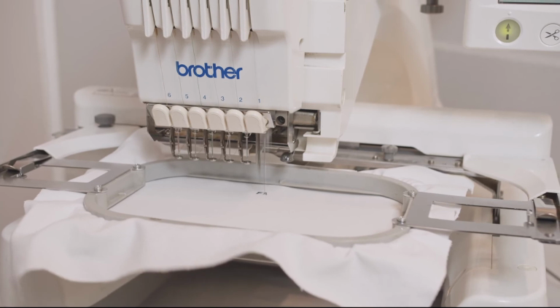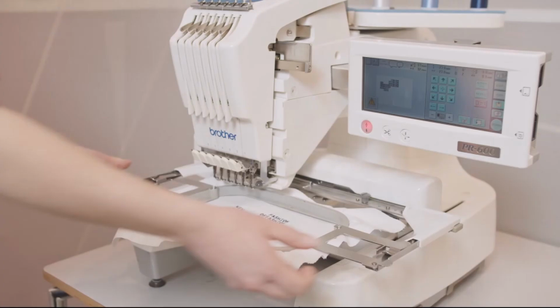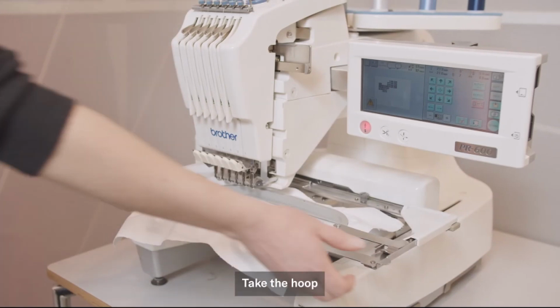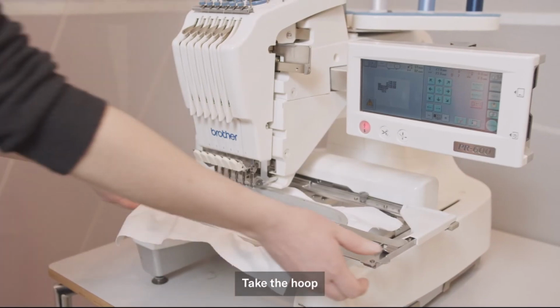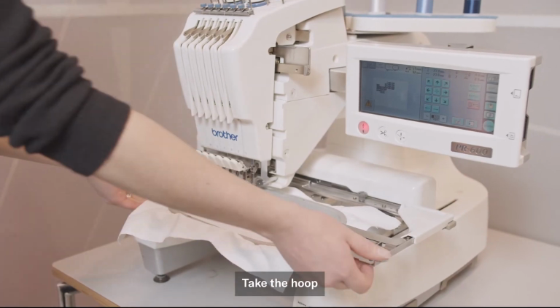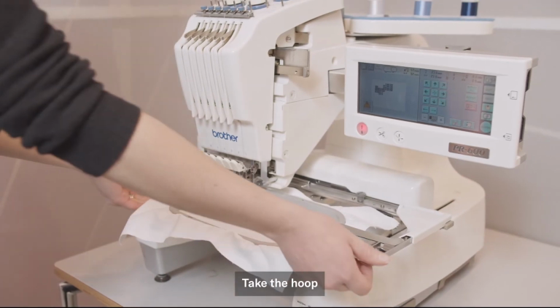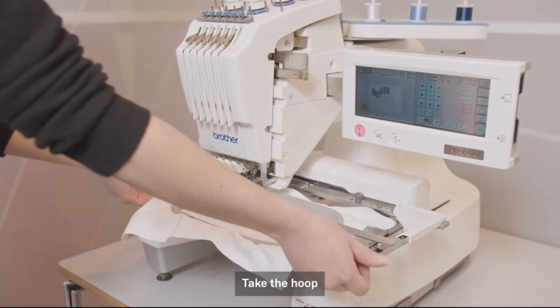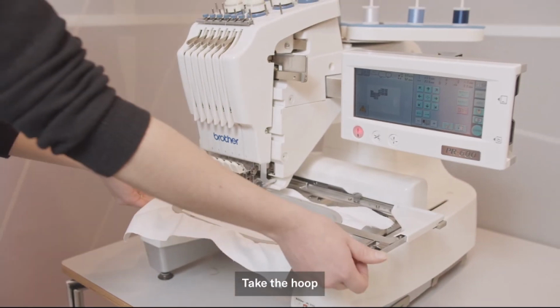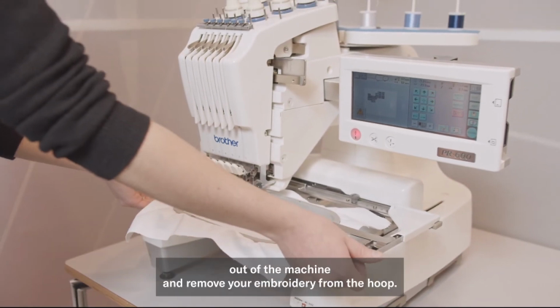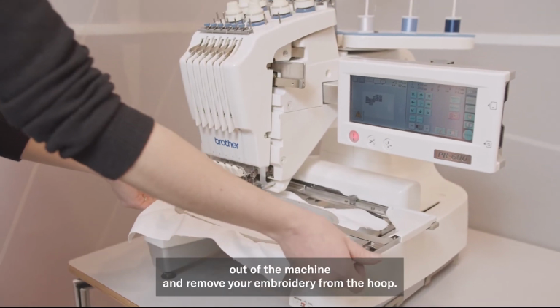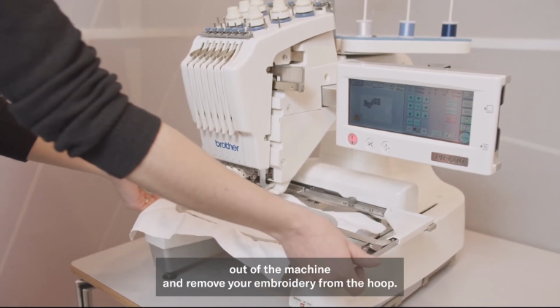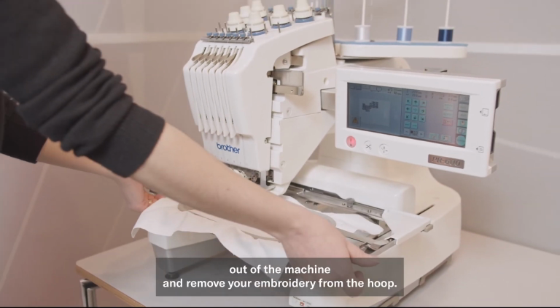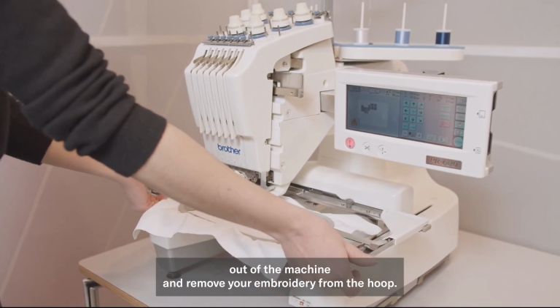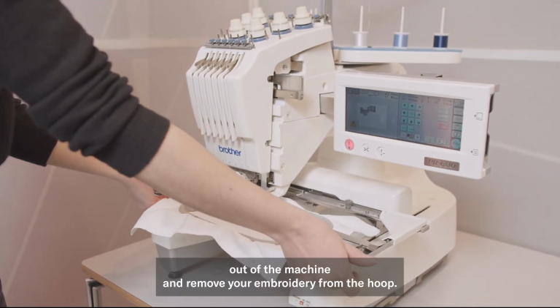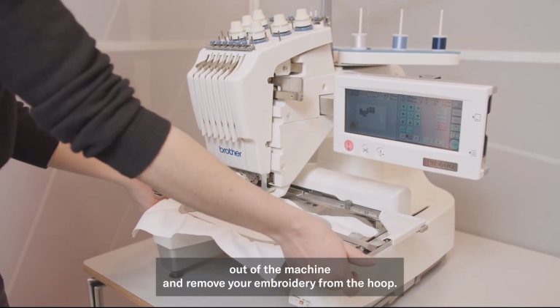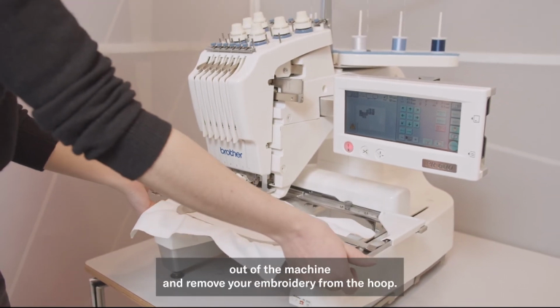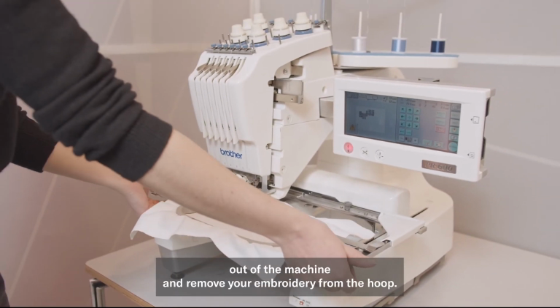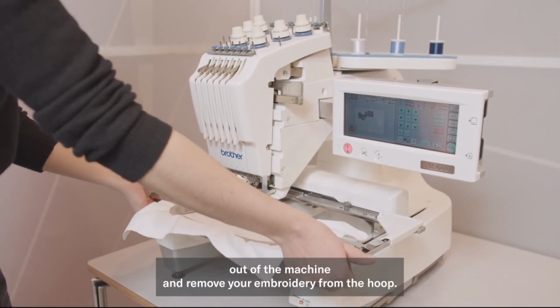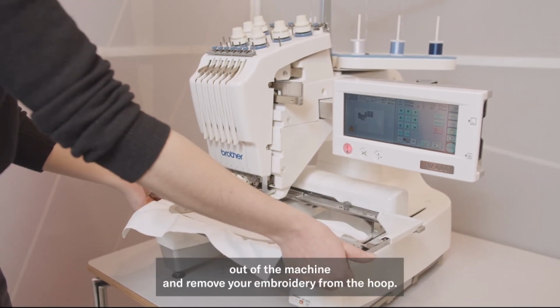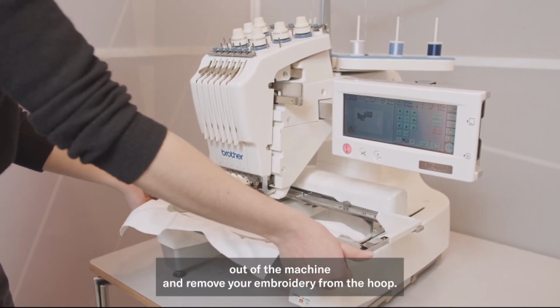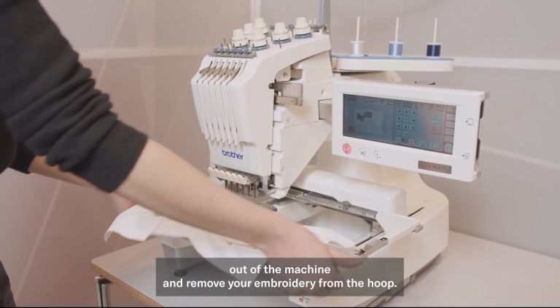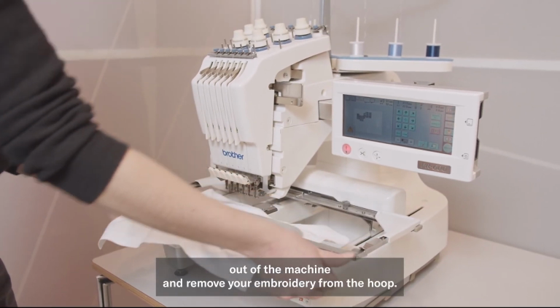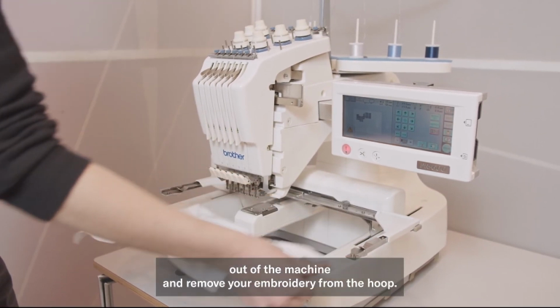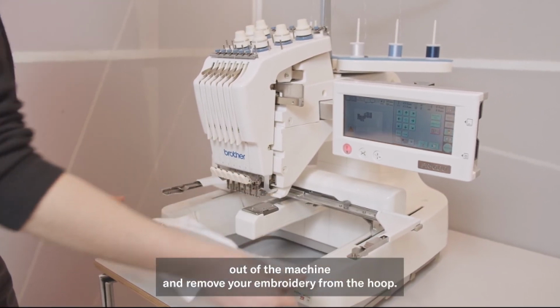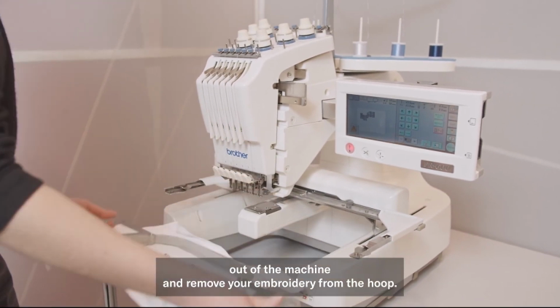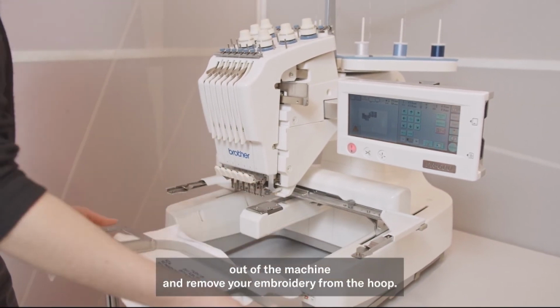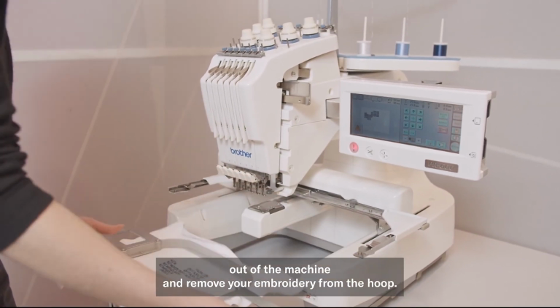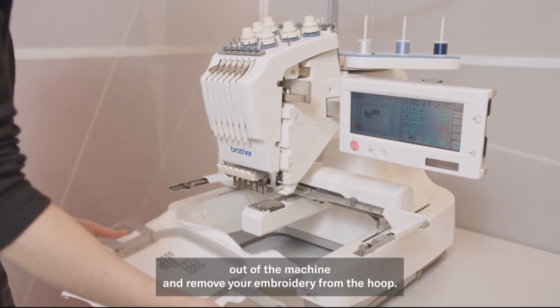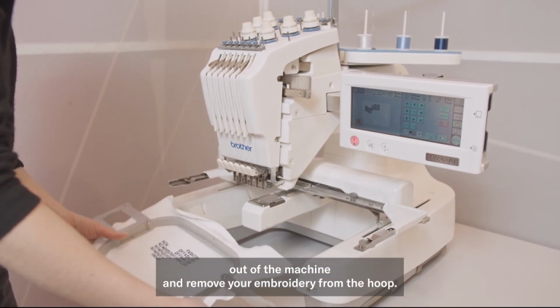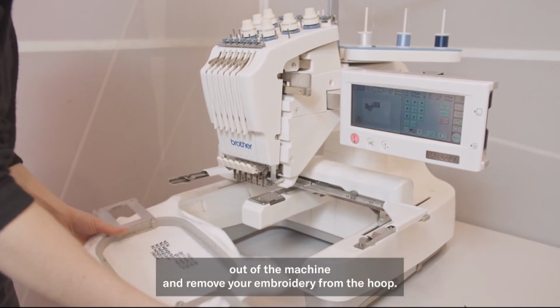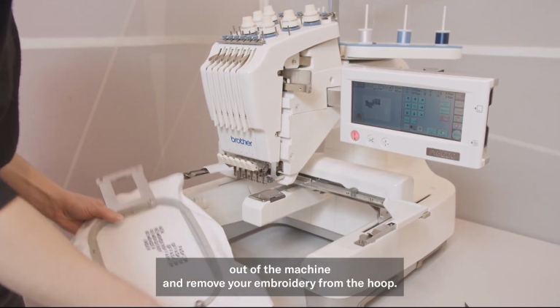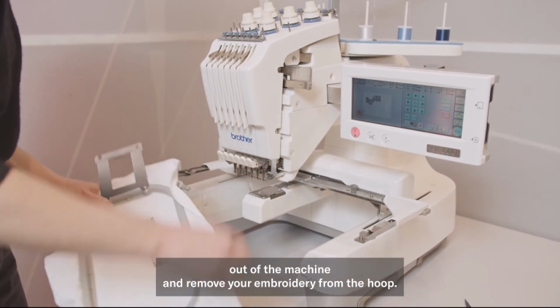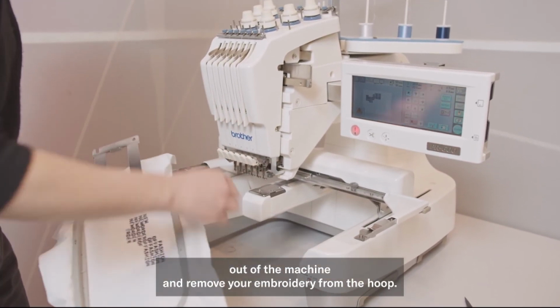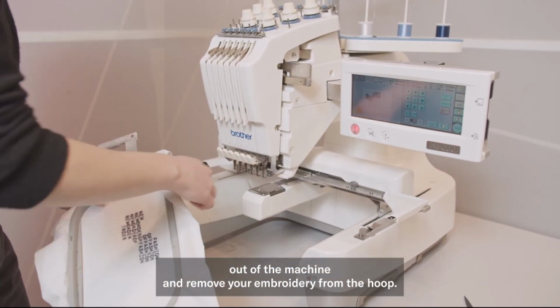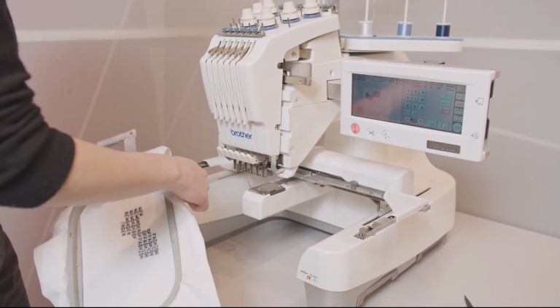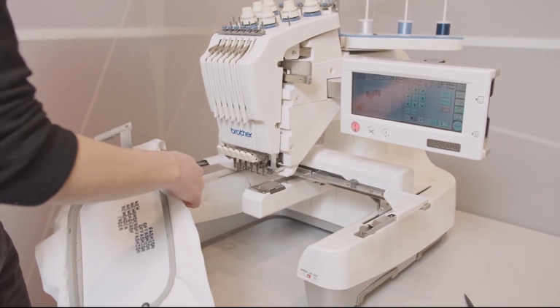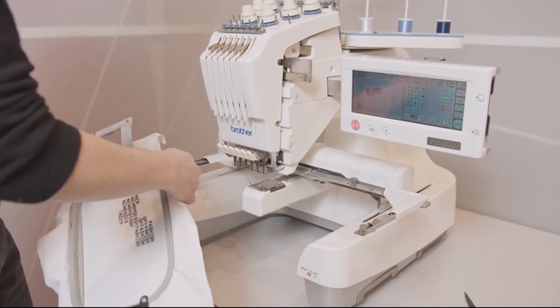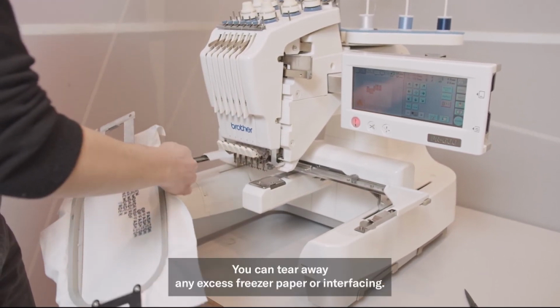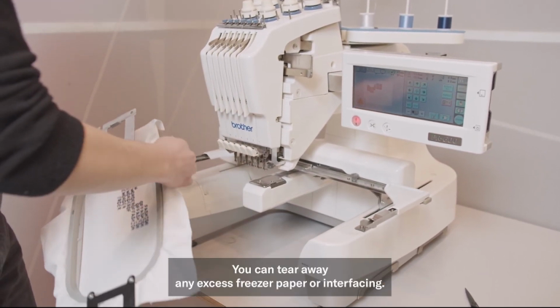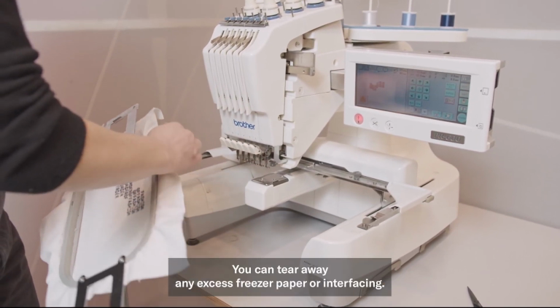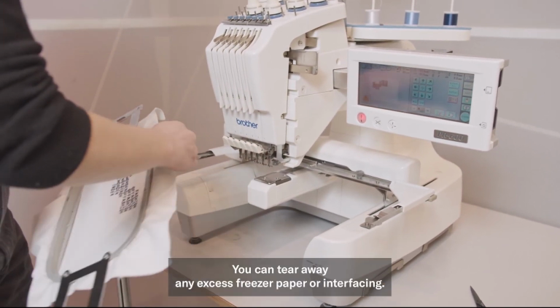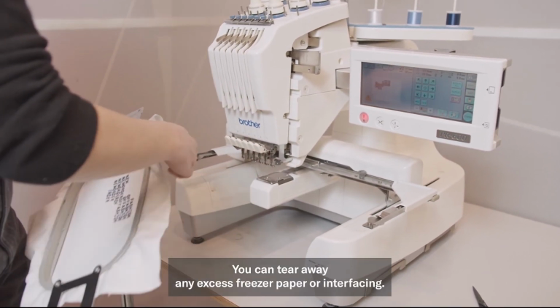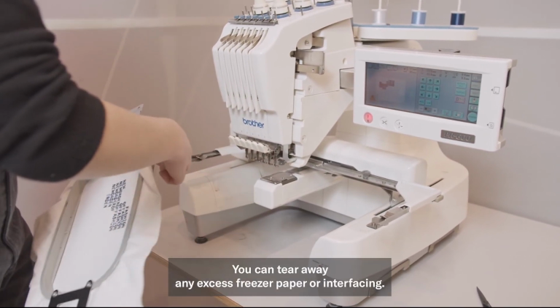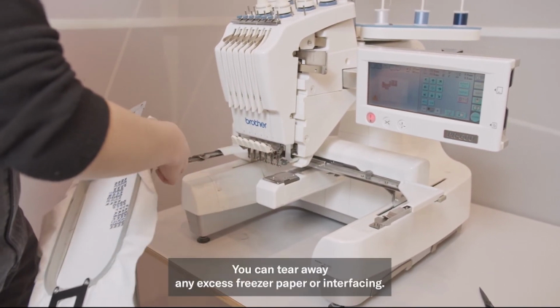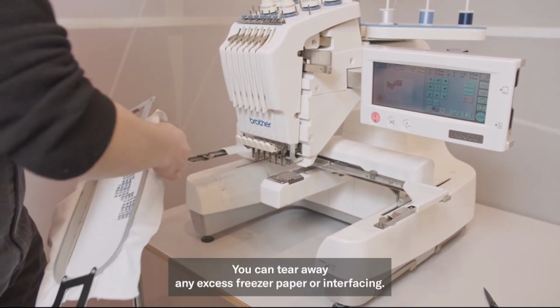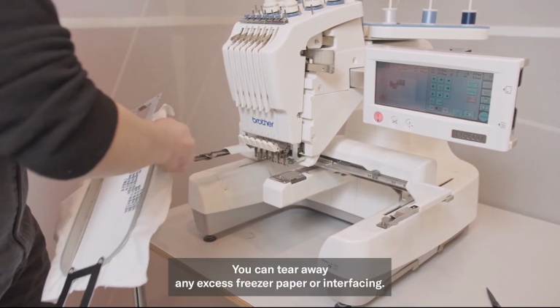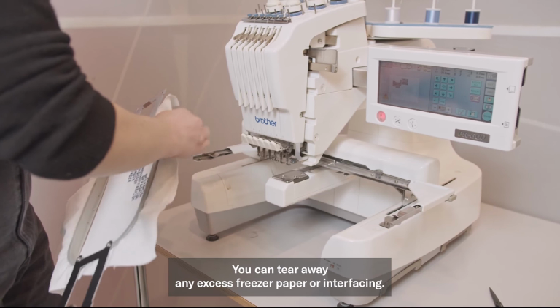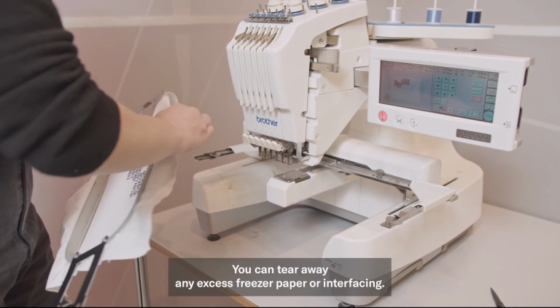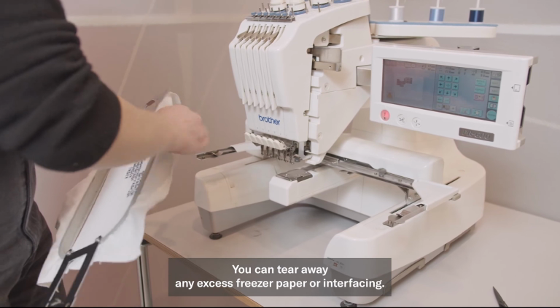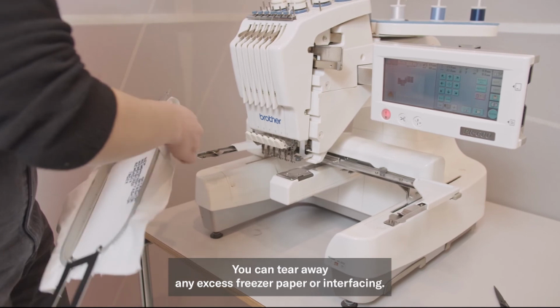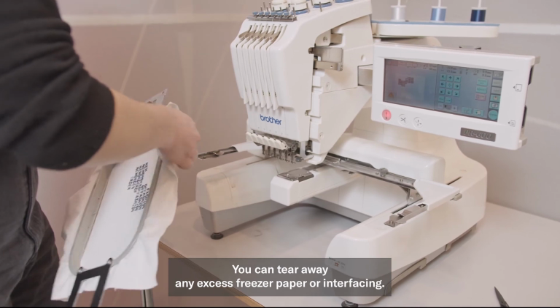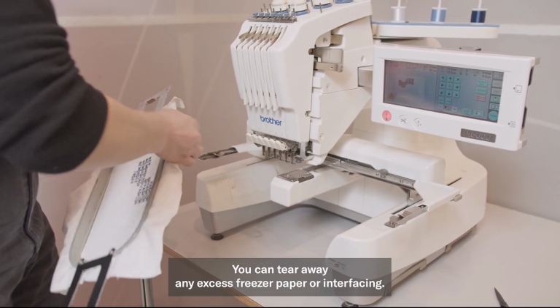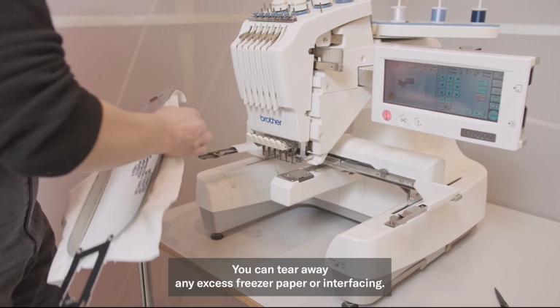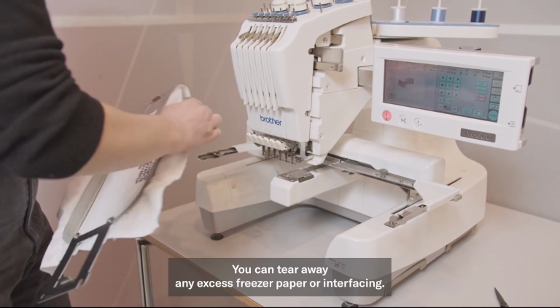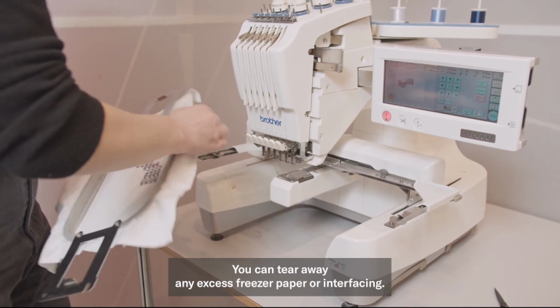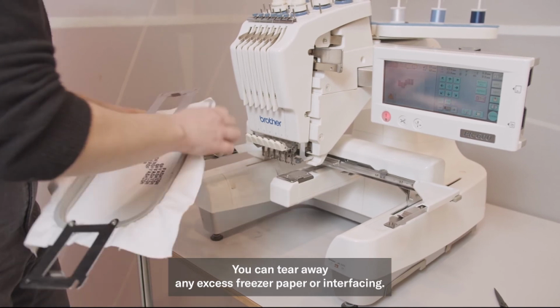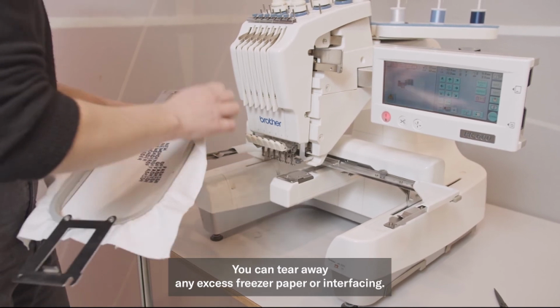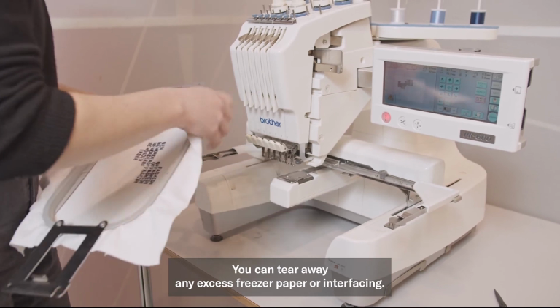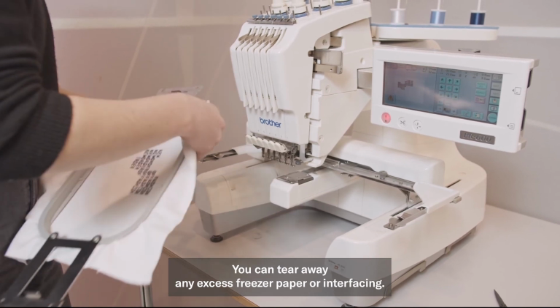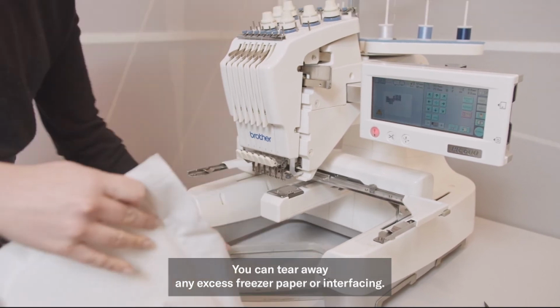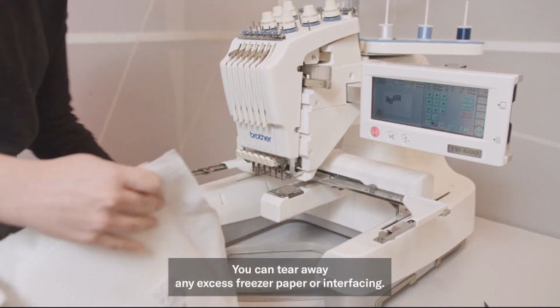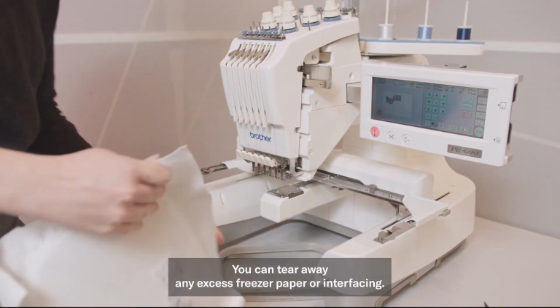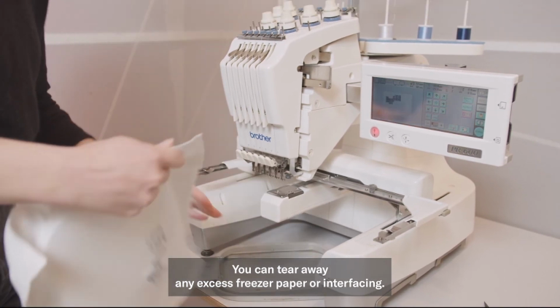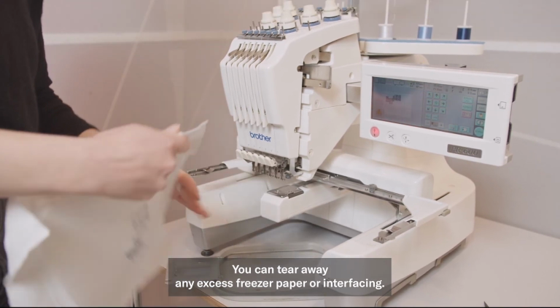Take the hoop out of the machine and remove your embroidery from the hoop. You can tear away any excess freezer paper or interfacing.